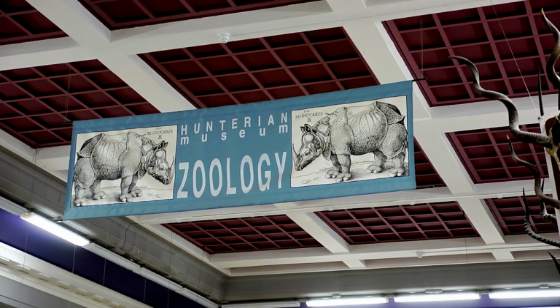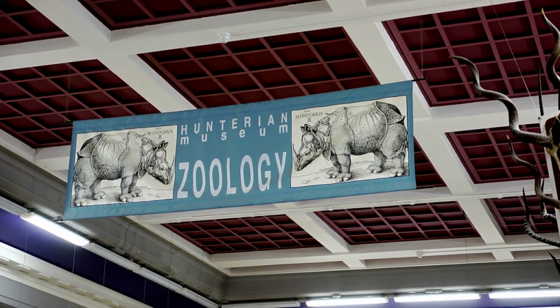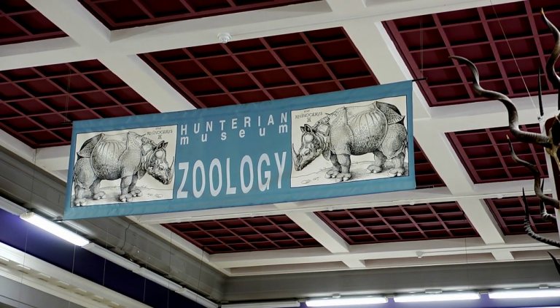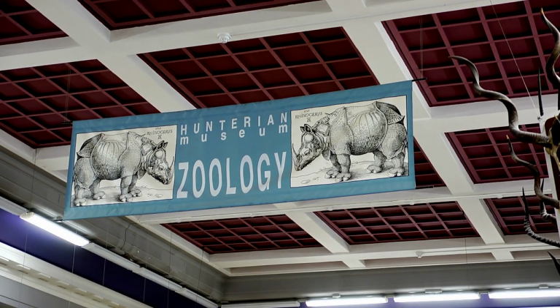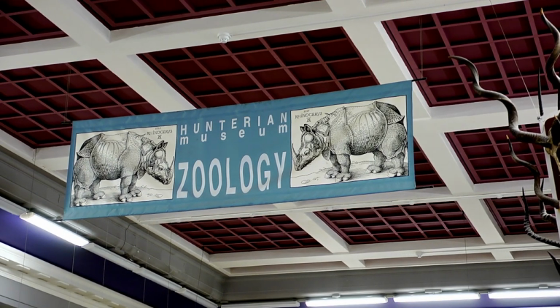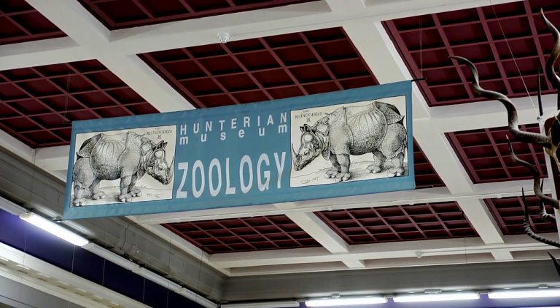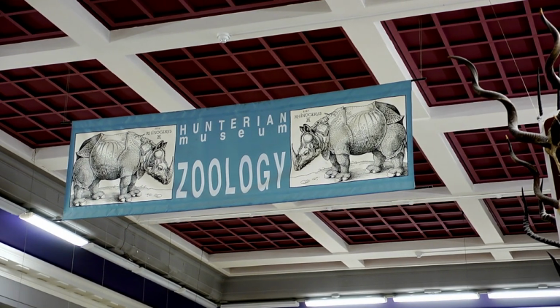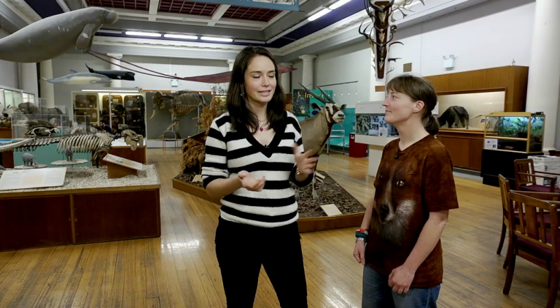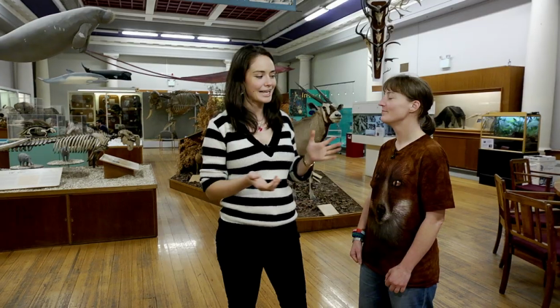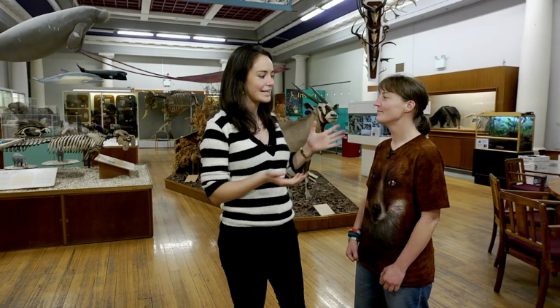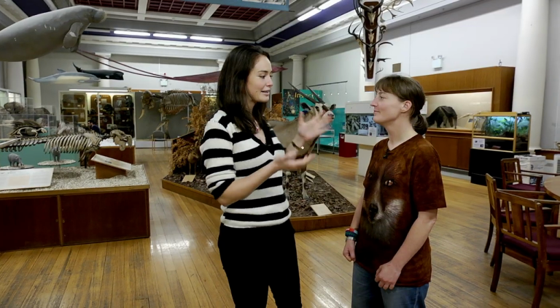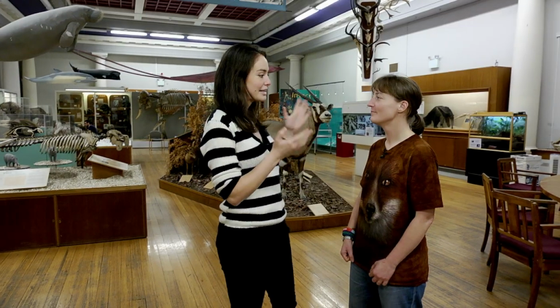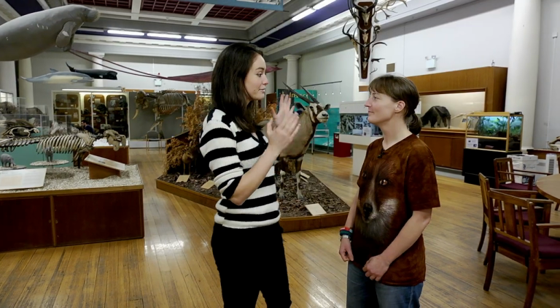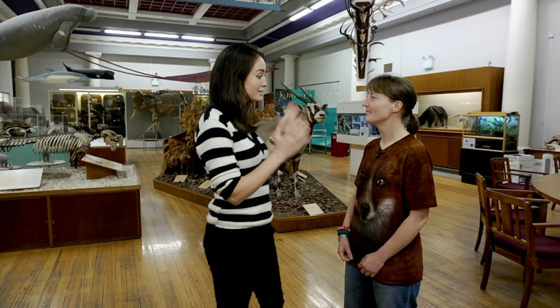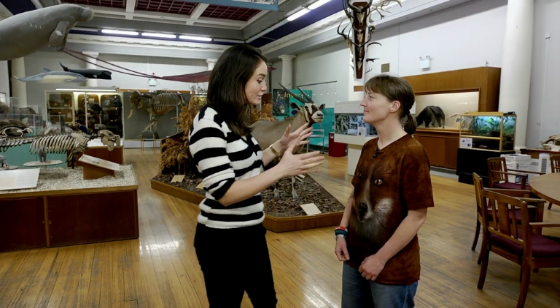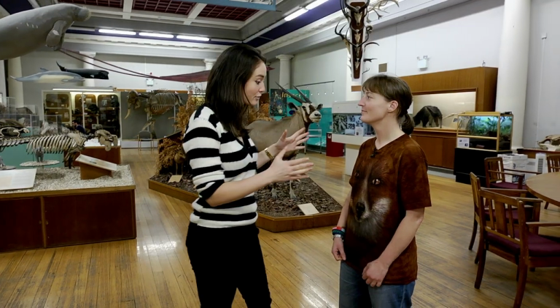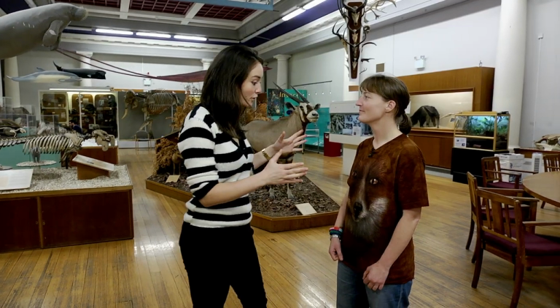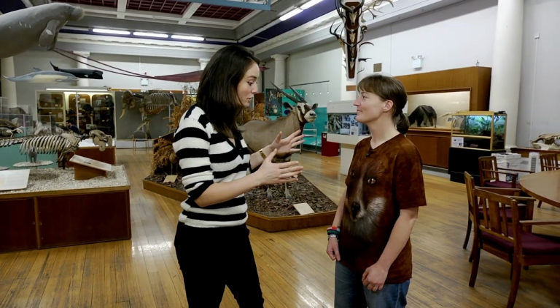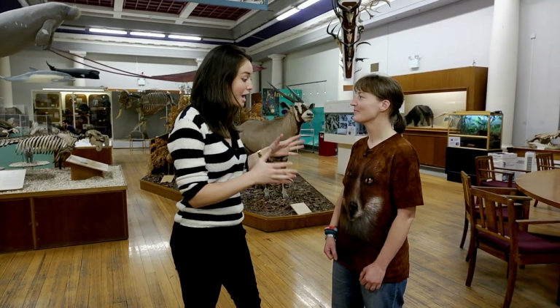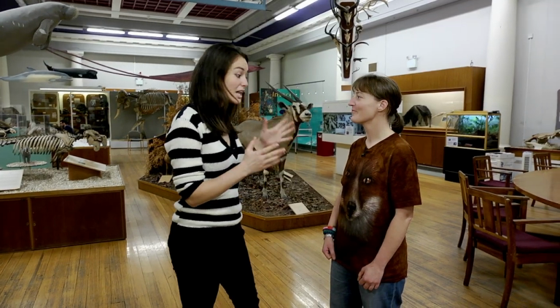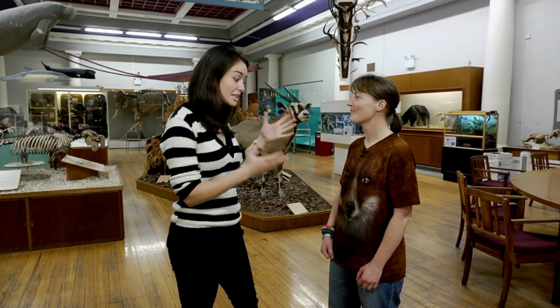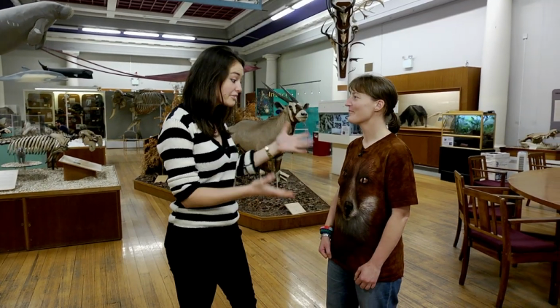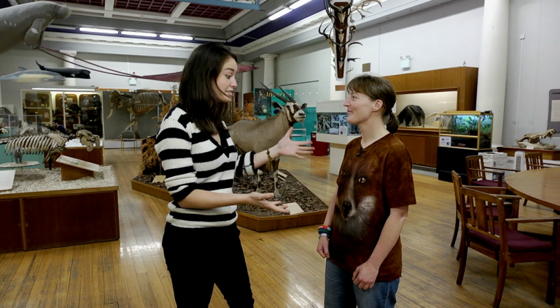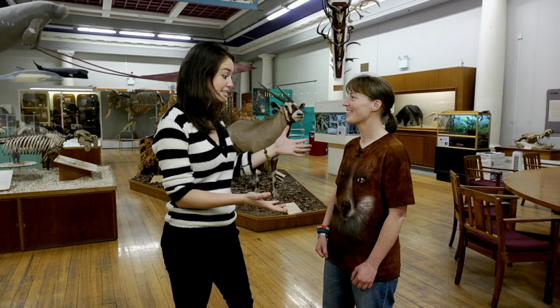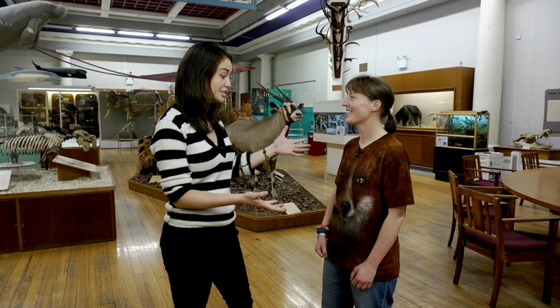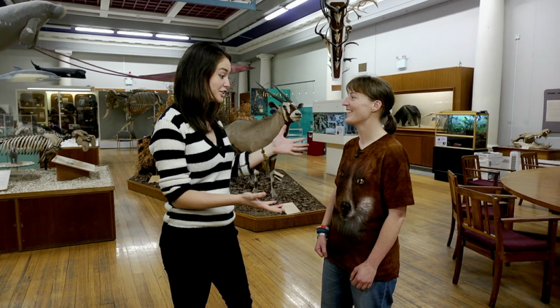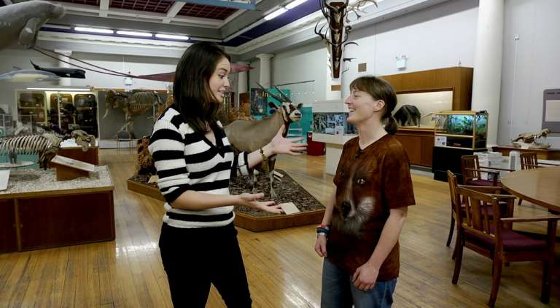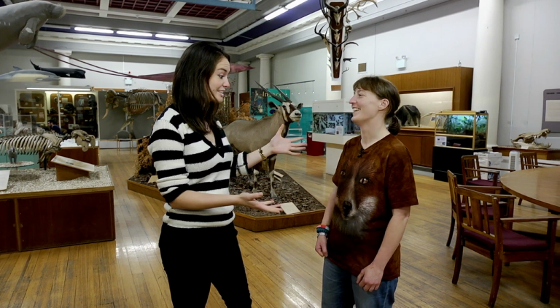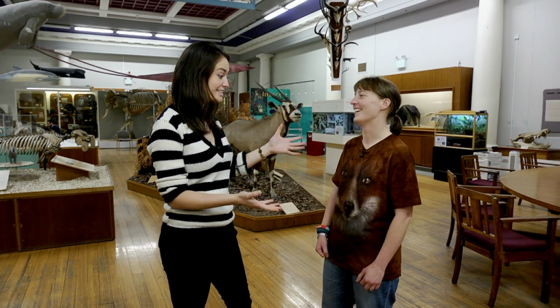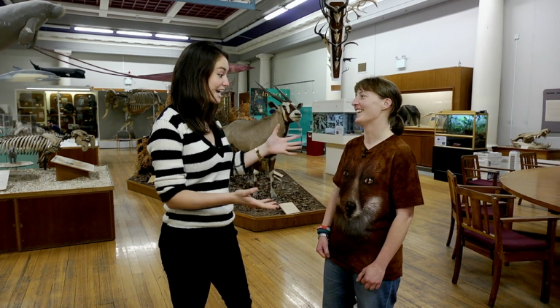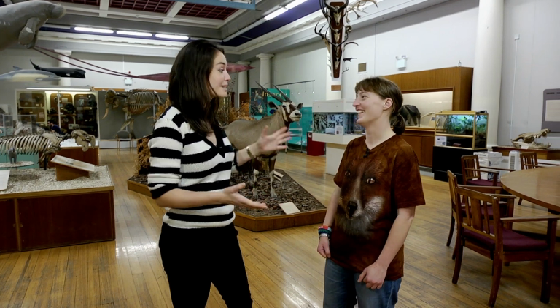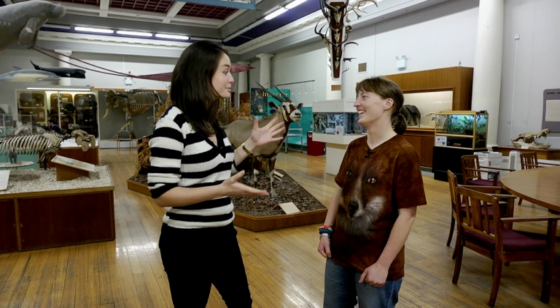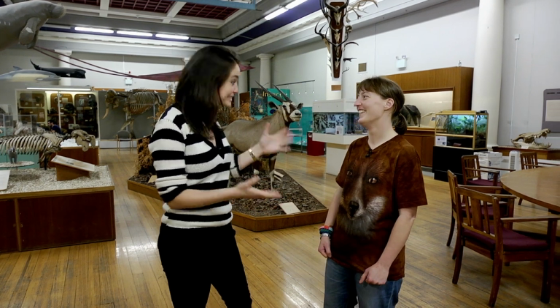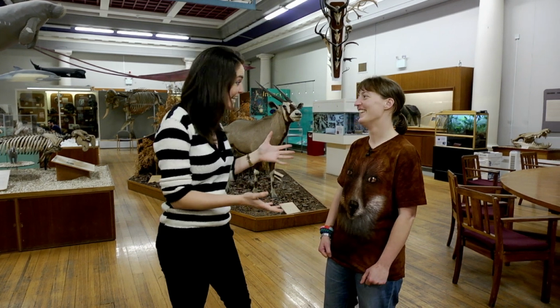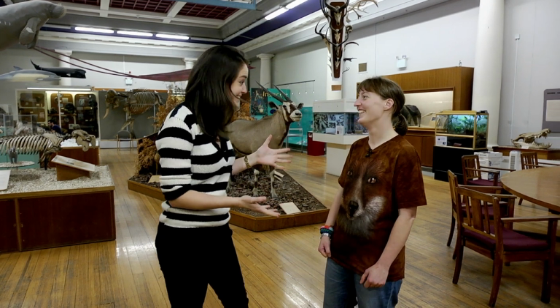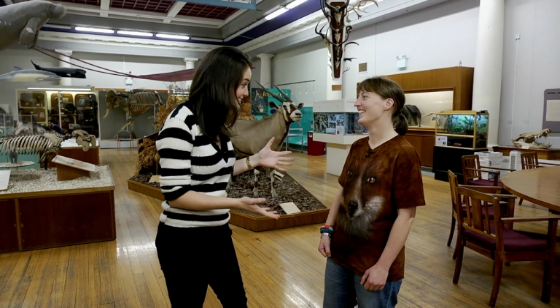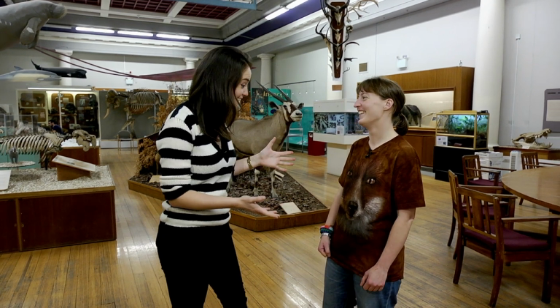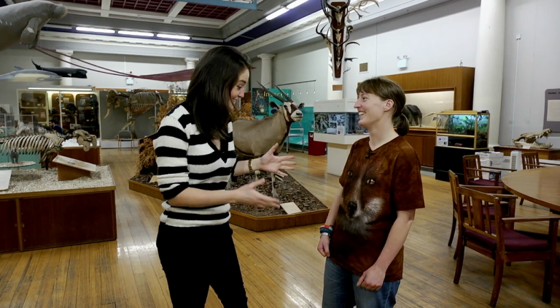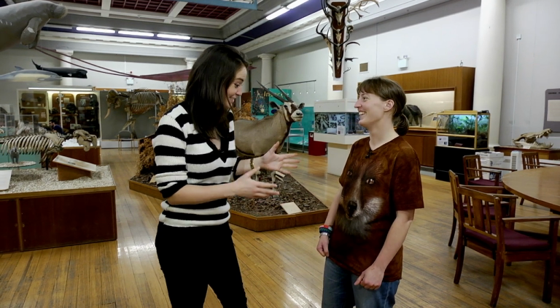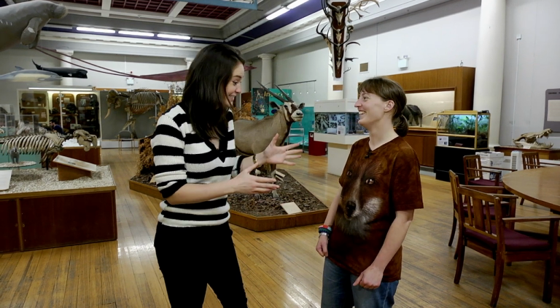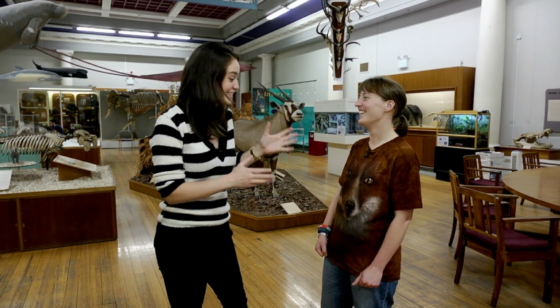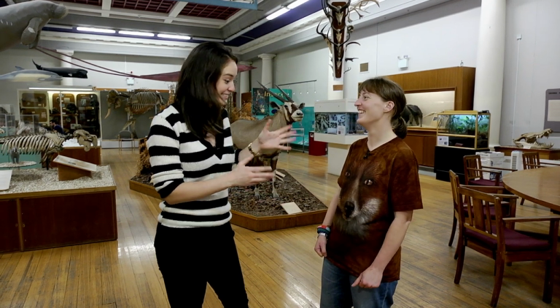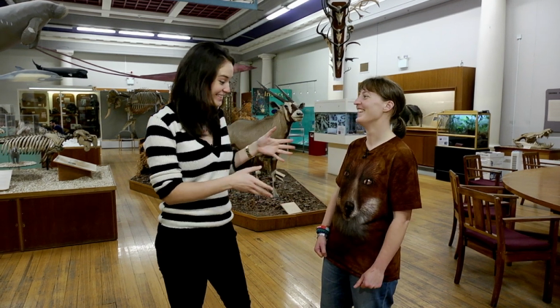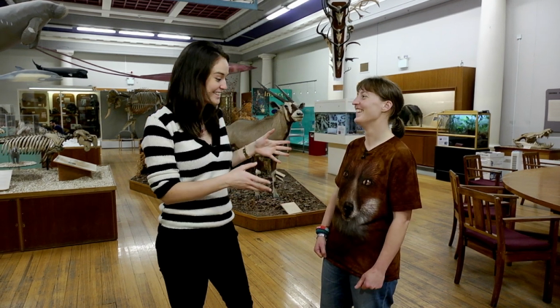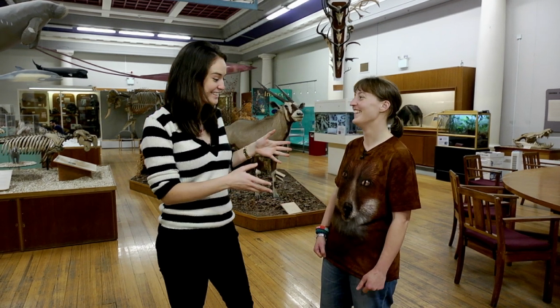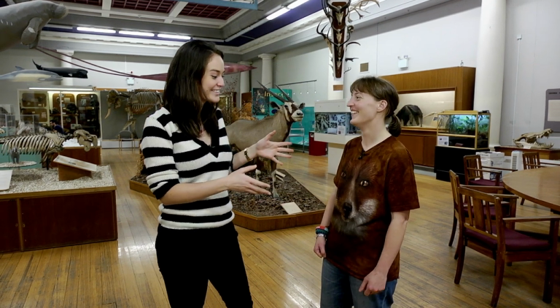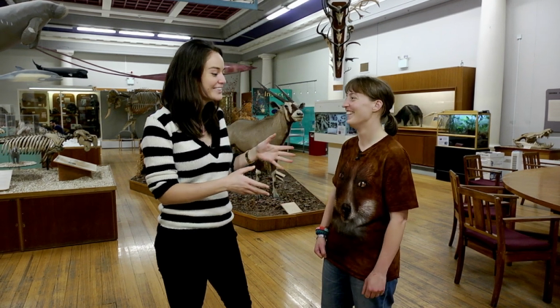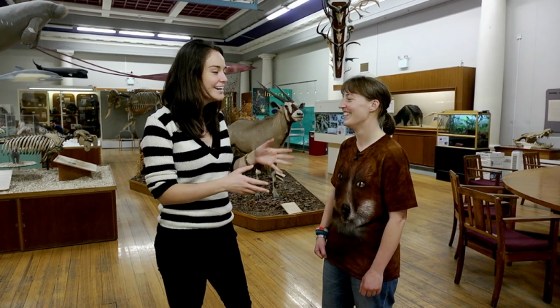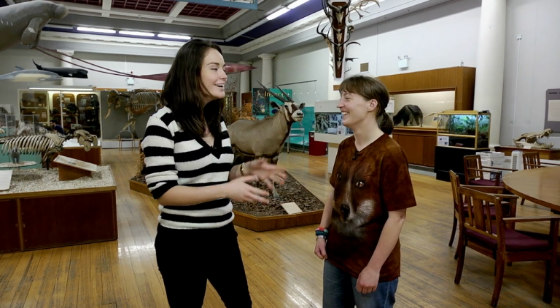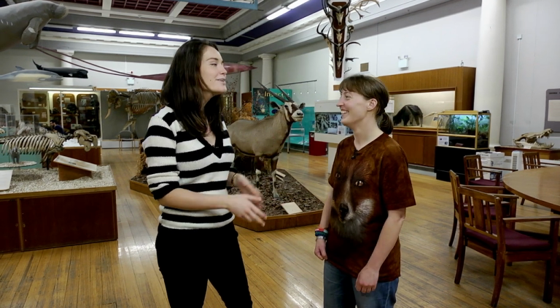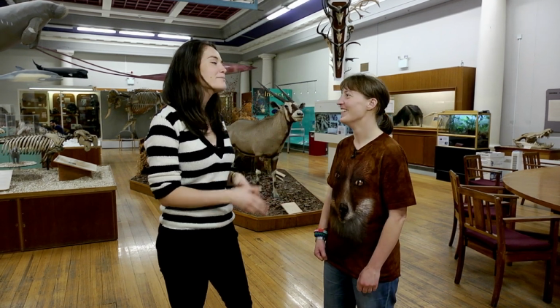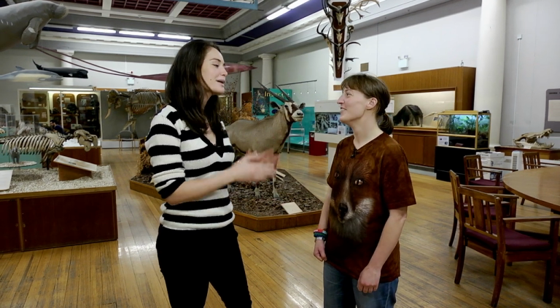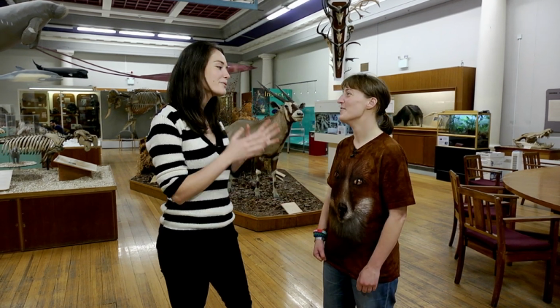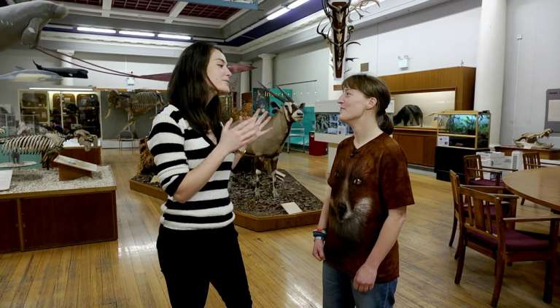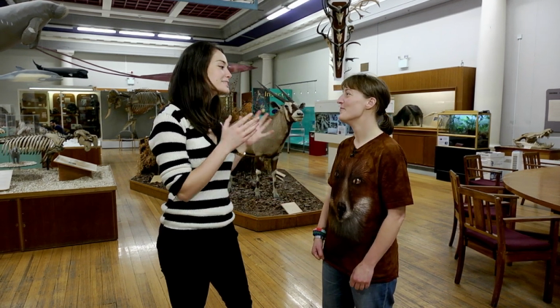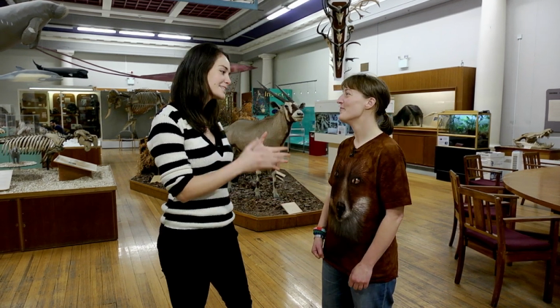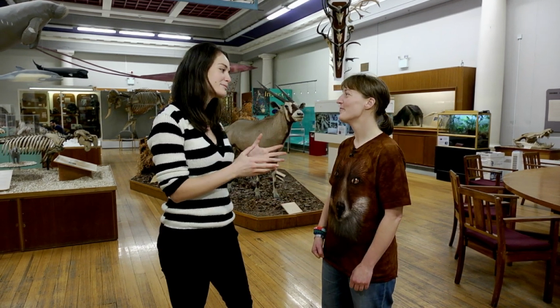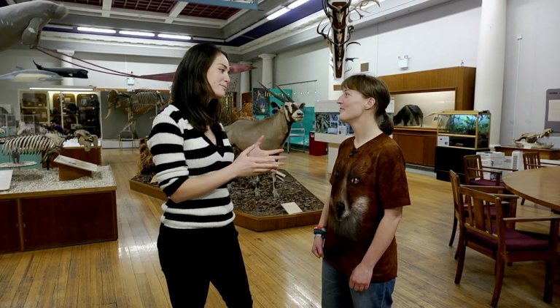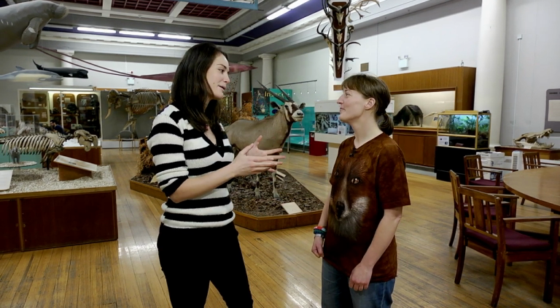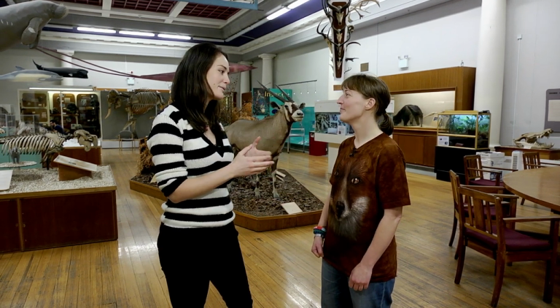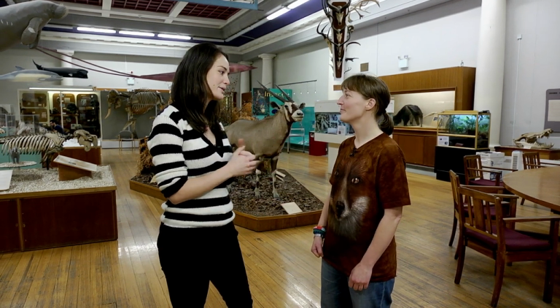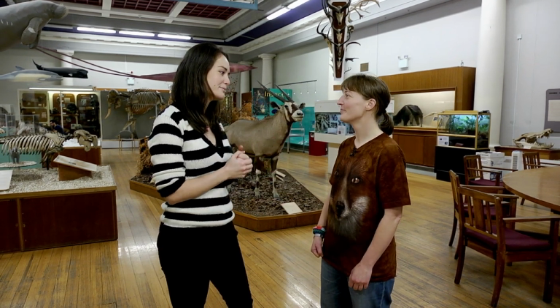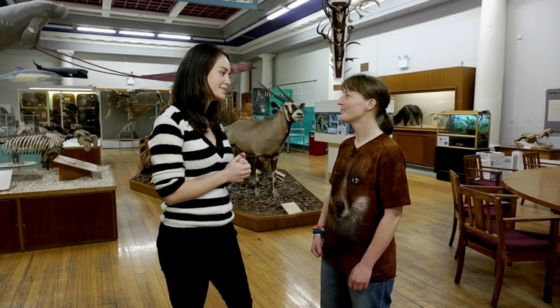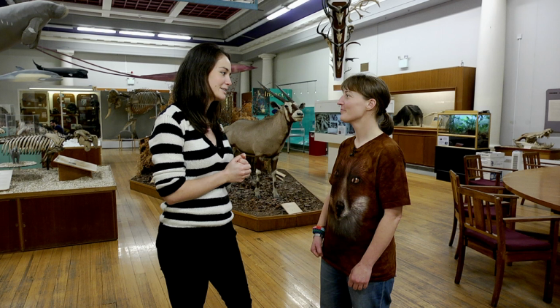And I'm with the lovely Hayley. First of all, love the t-shirt — it's animal-tastic, really, really cool. But tell us a wee bit about the museum.